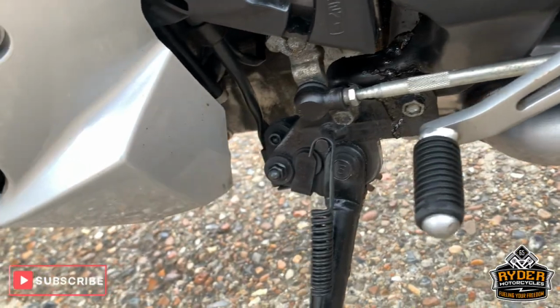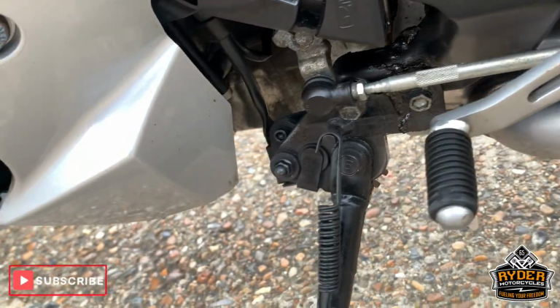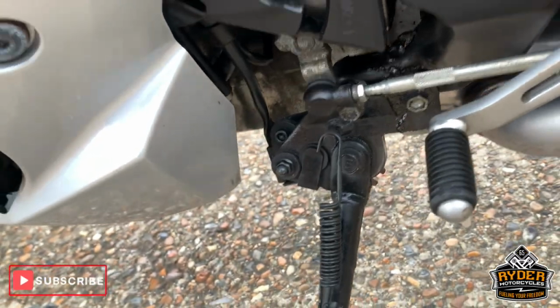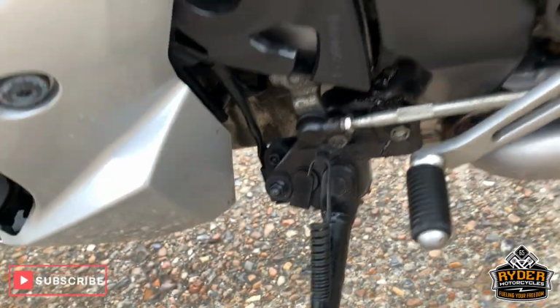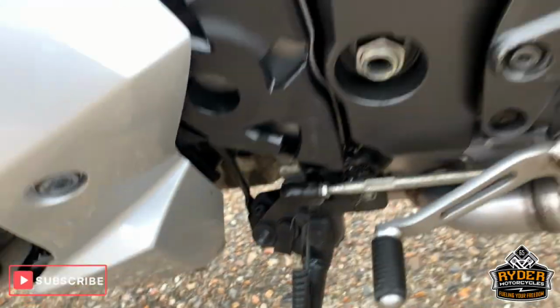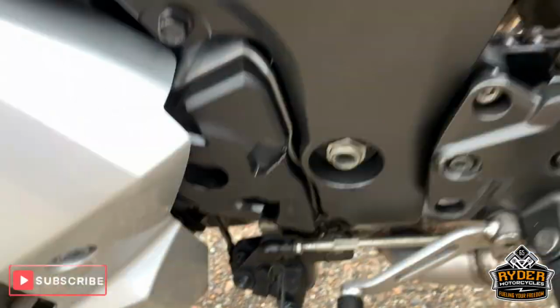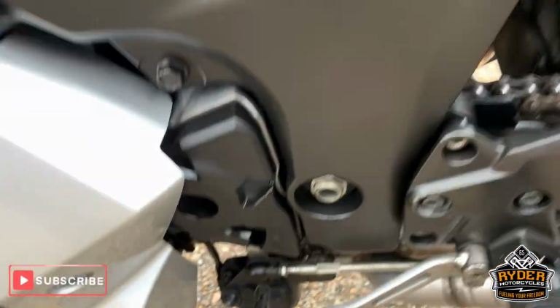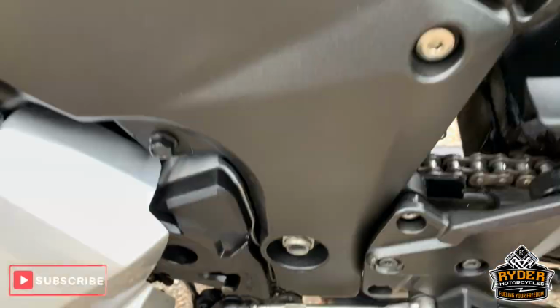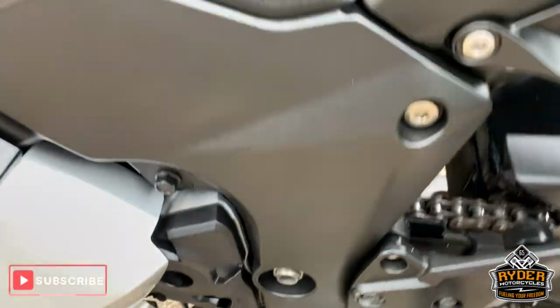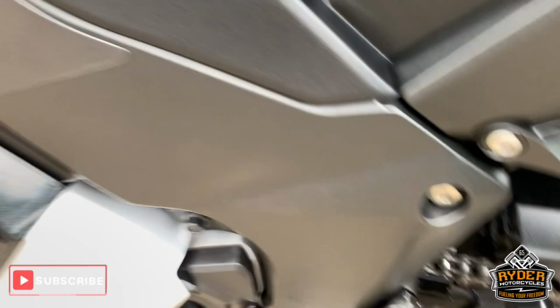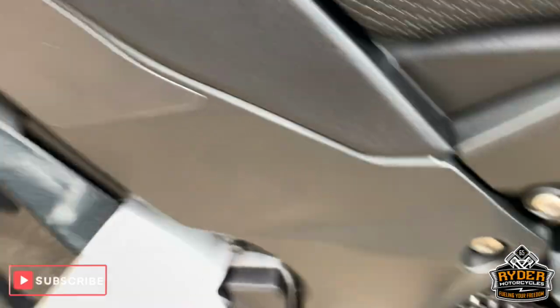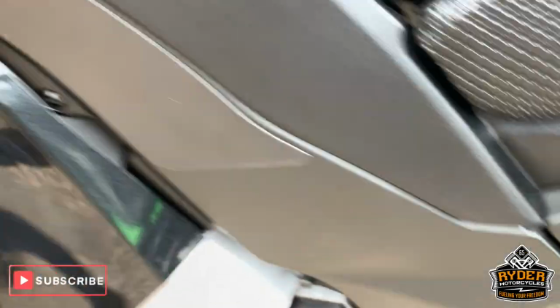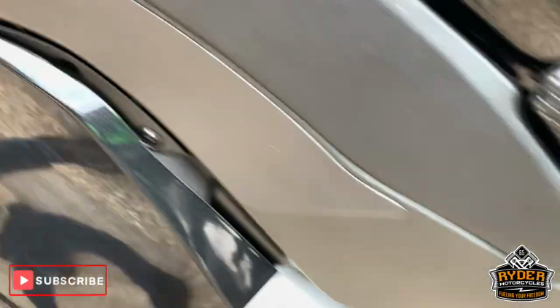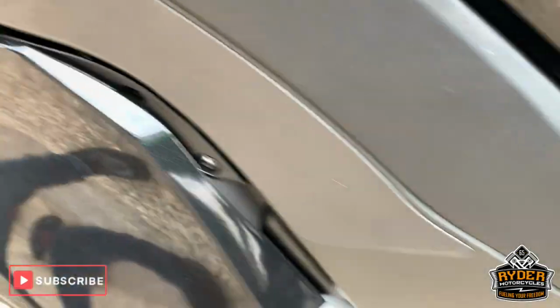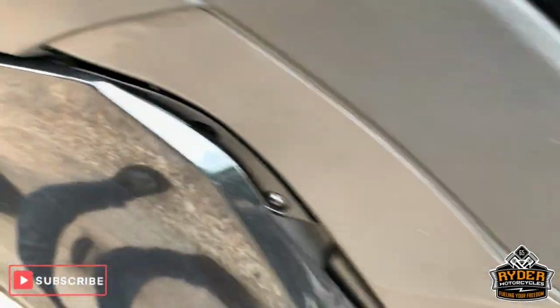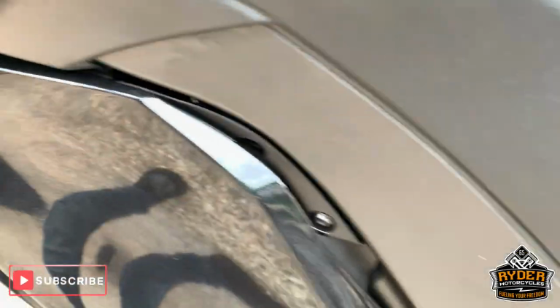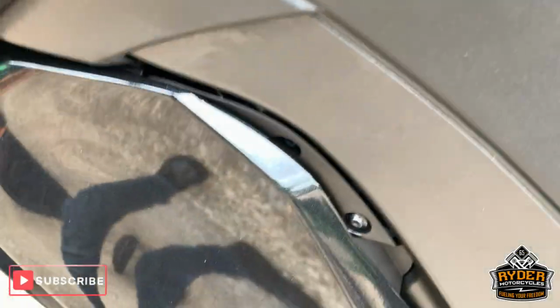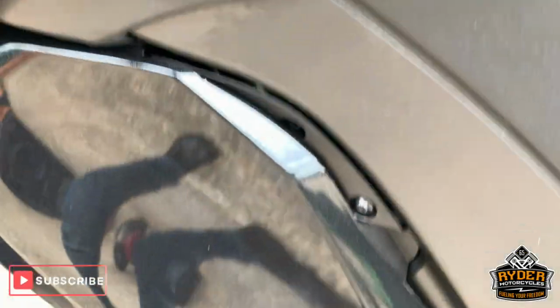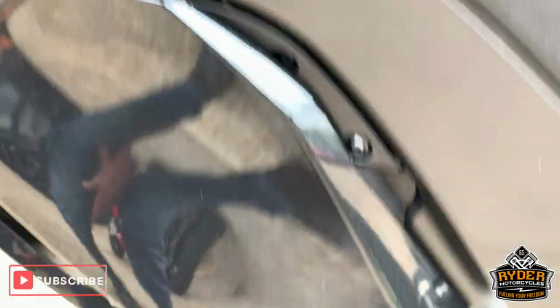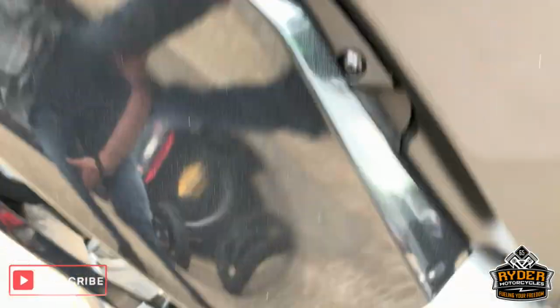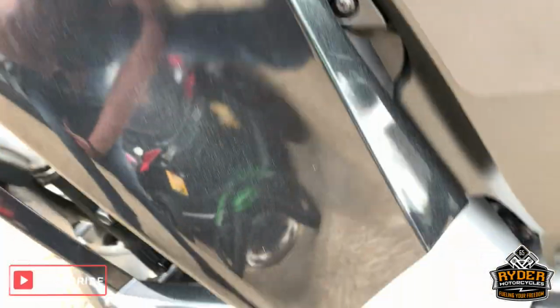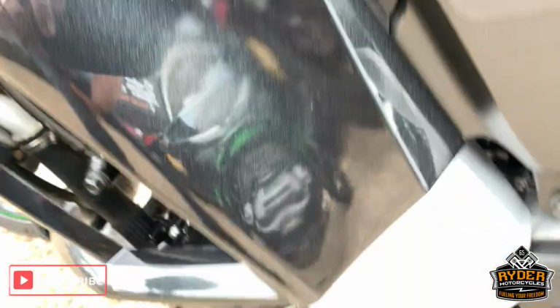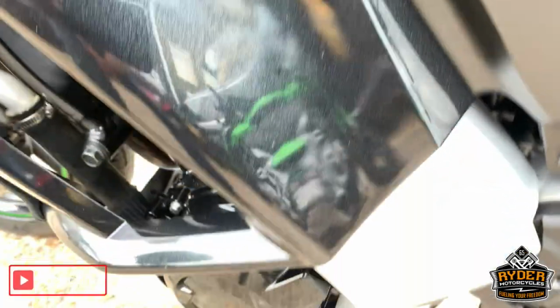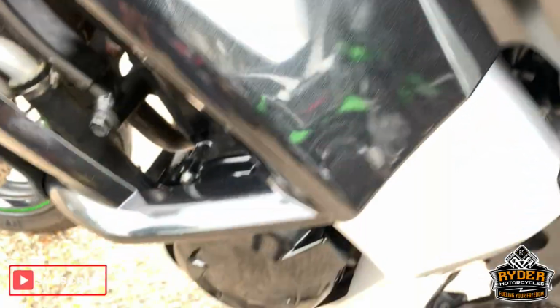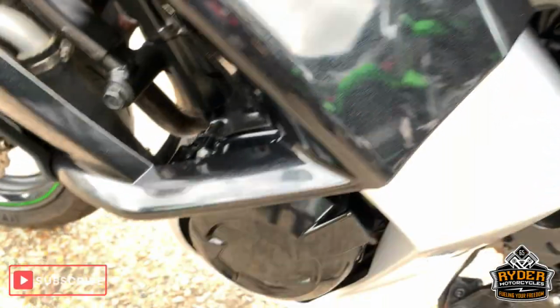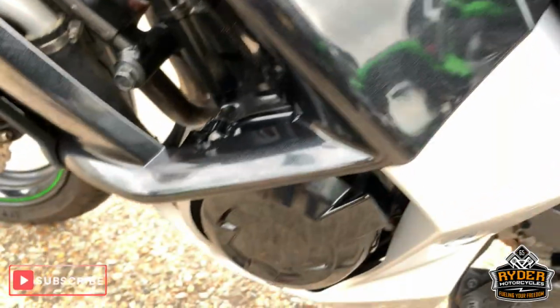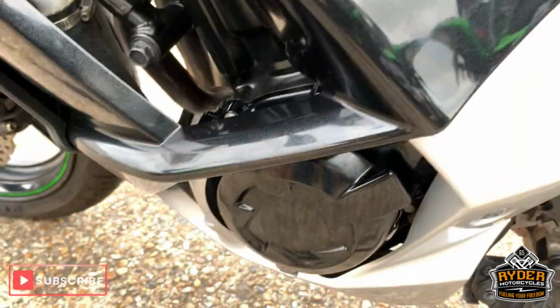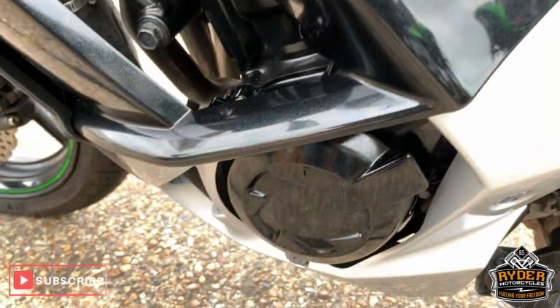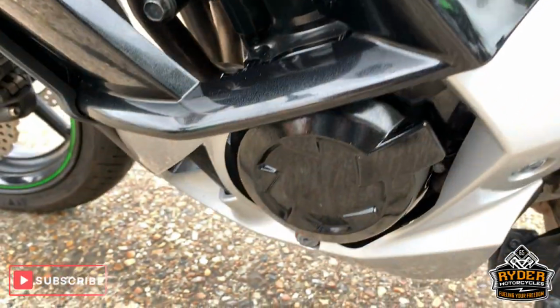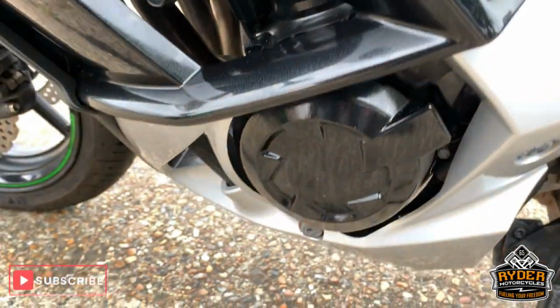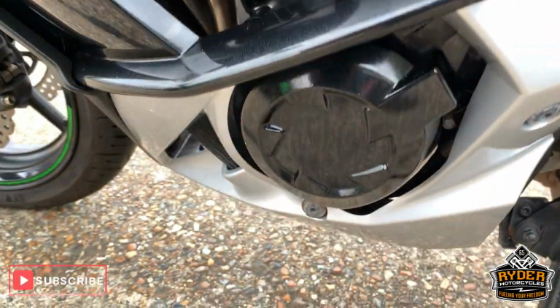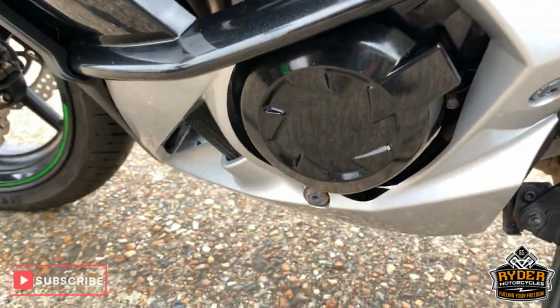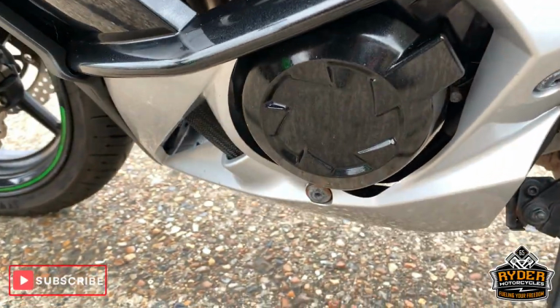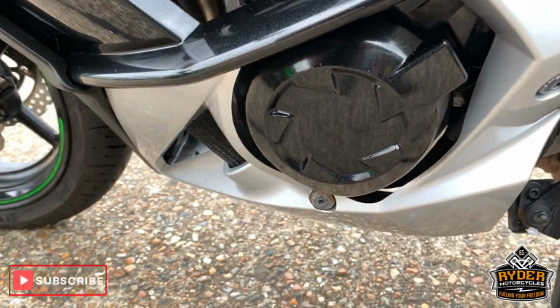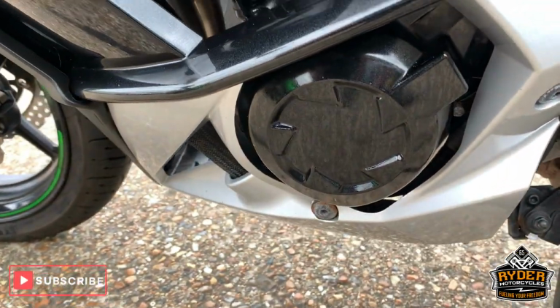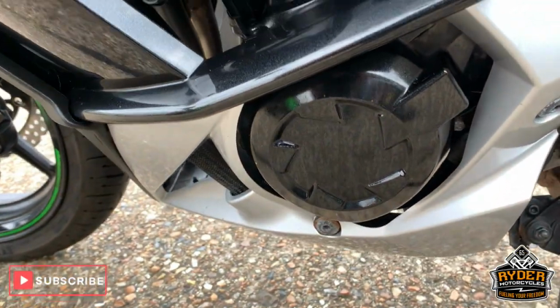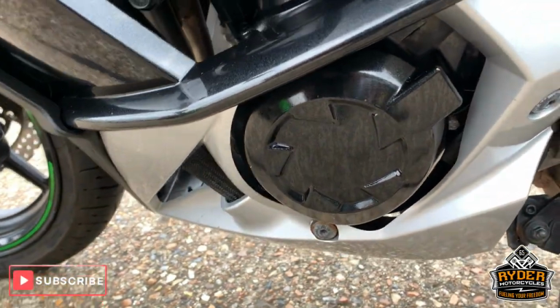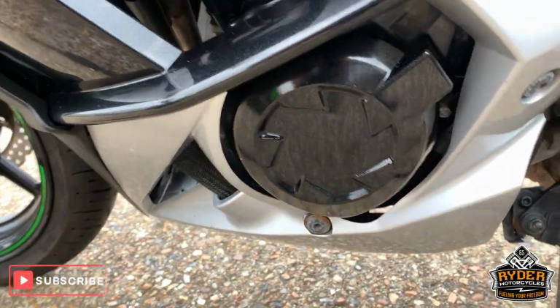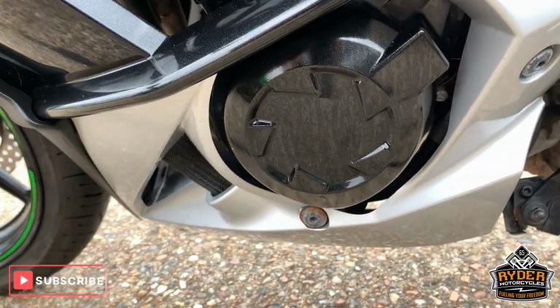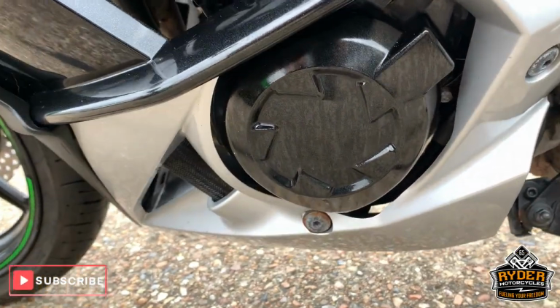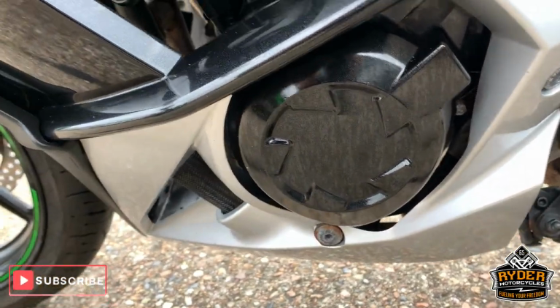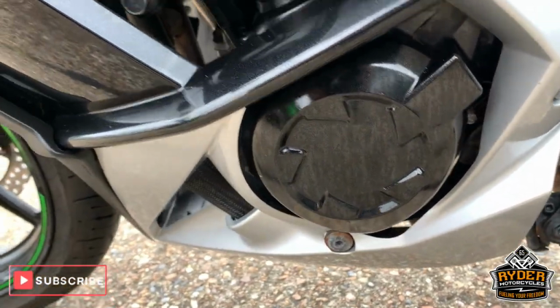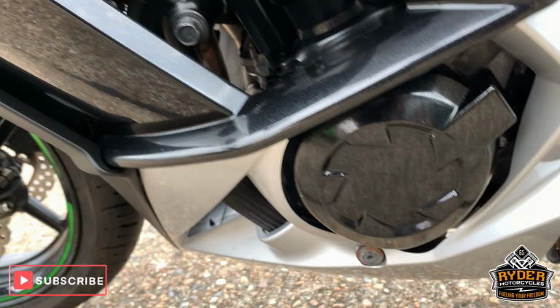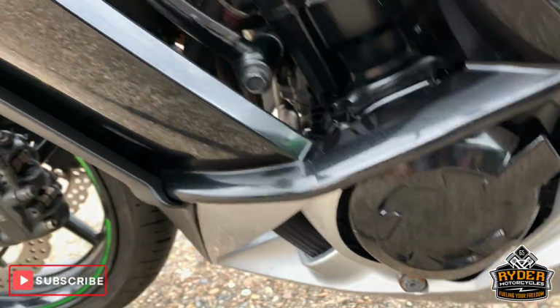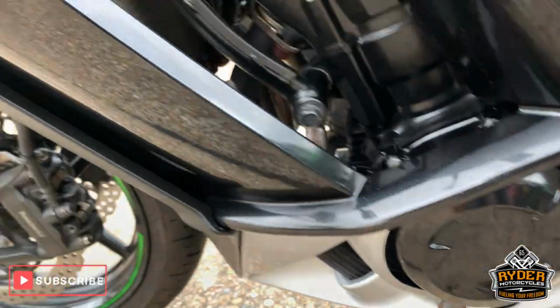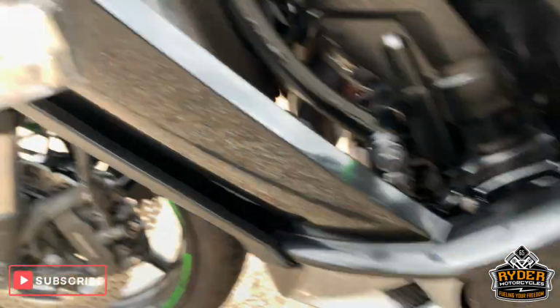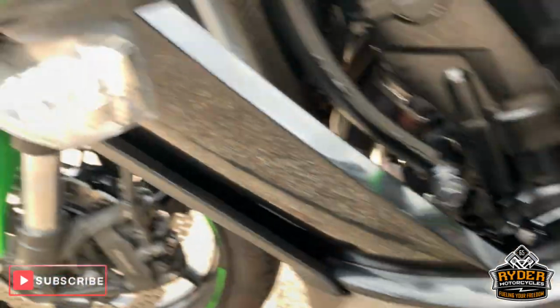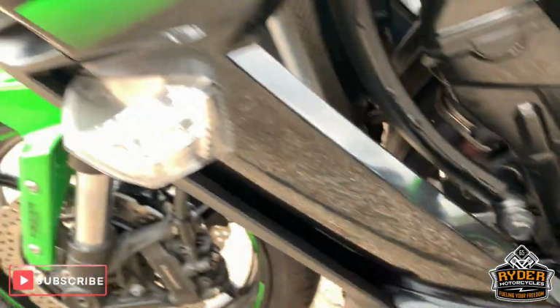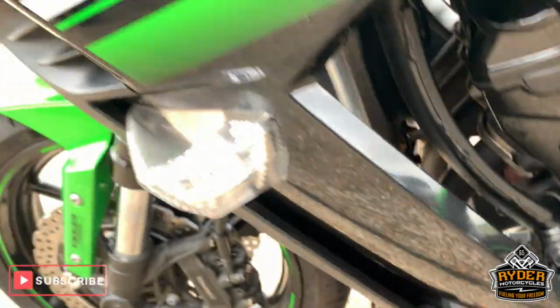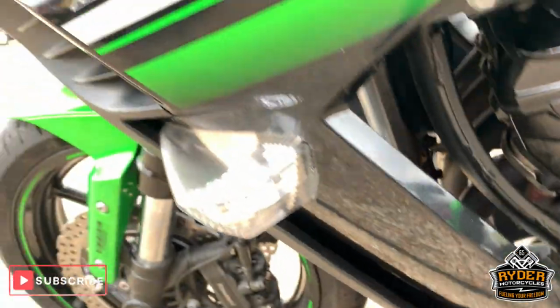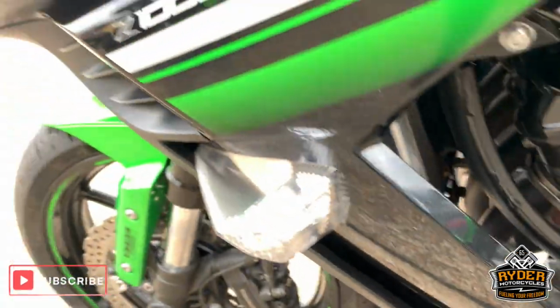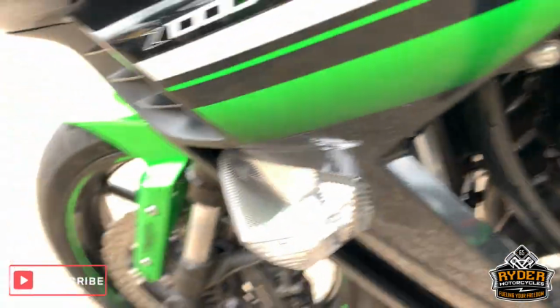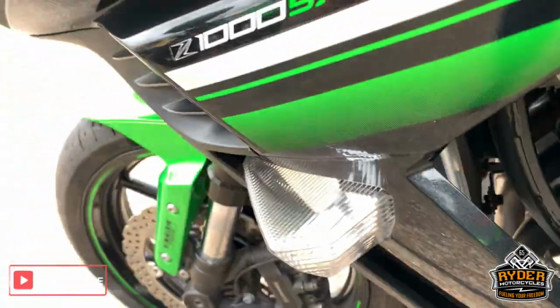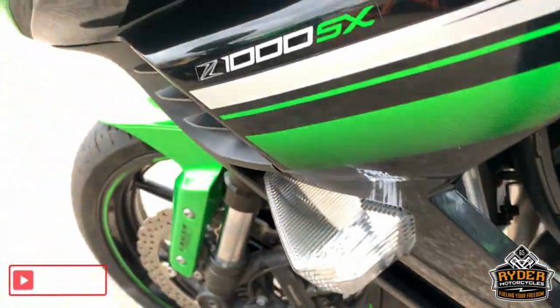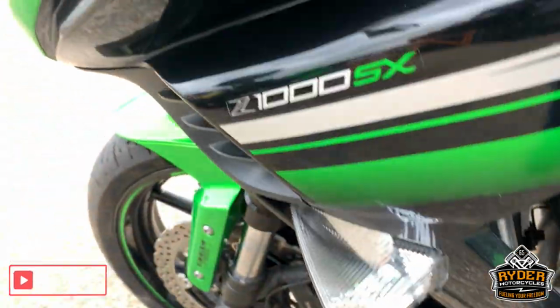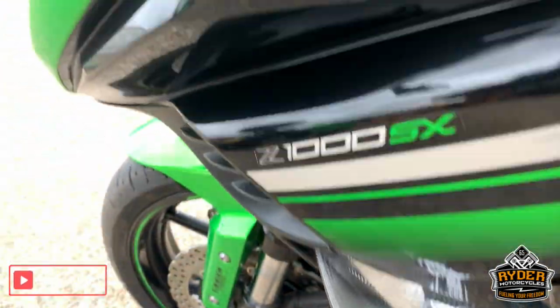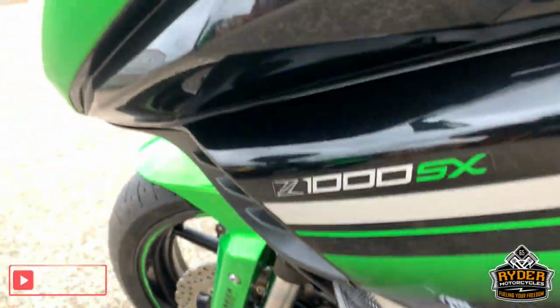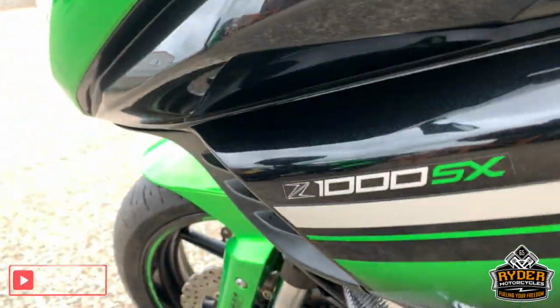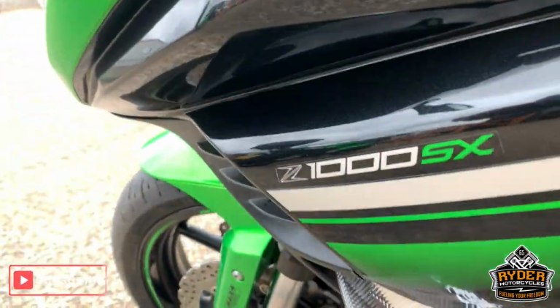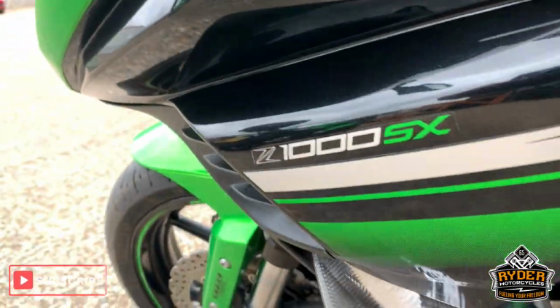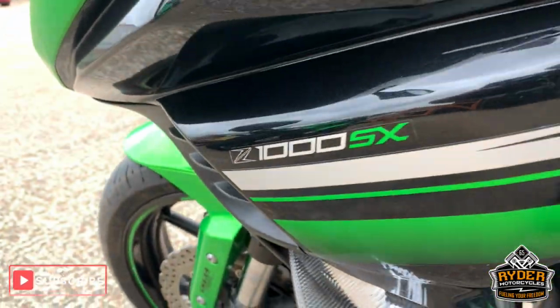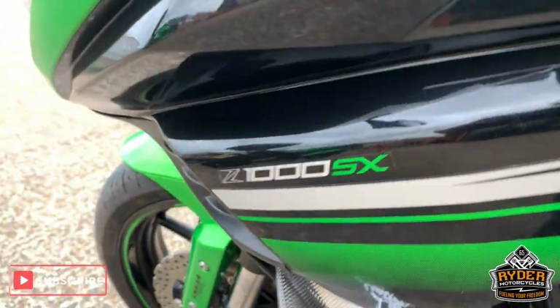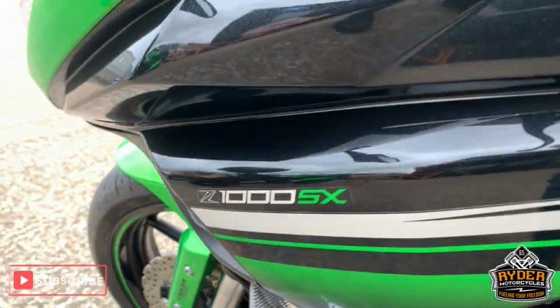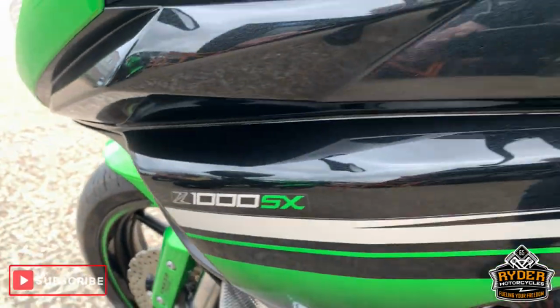Nice all down this side. Nice paint work, no scratches this side.